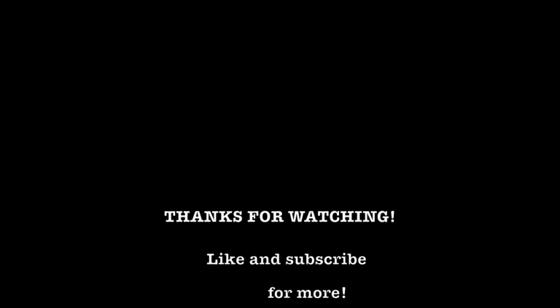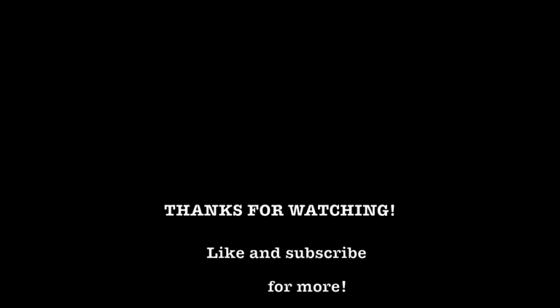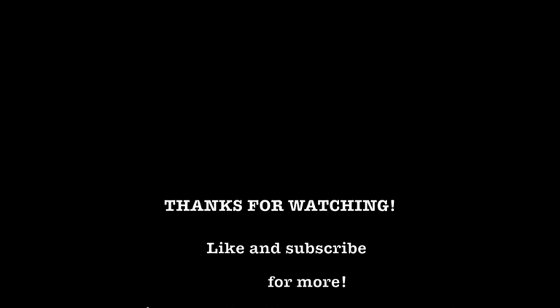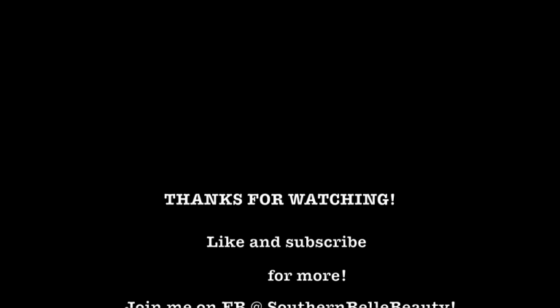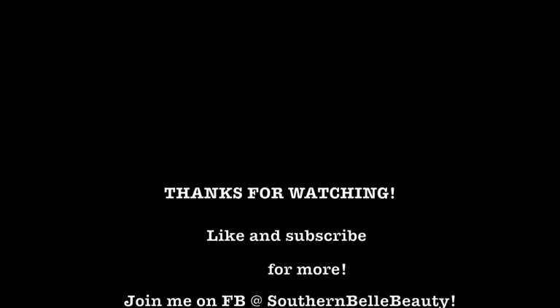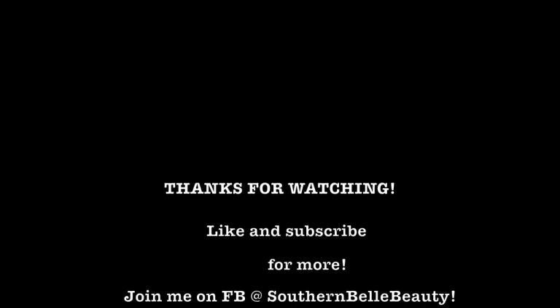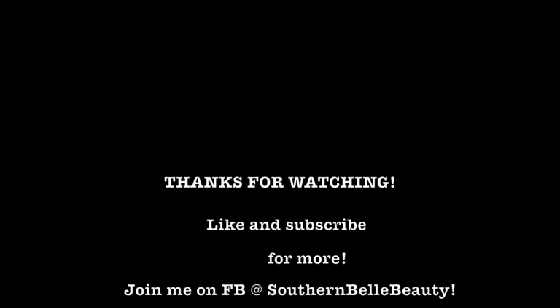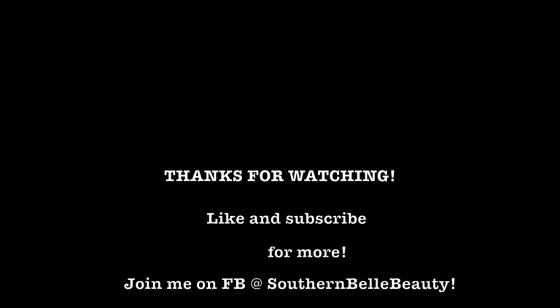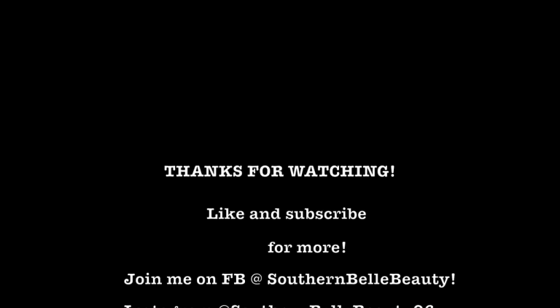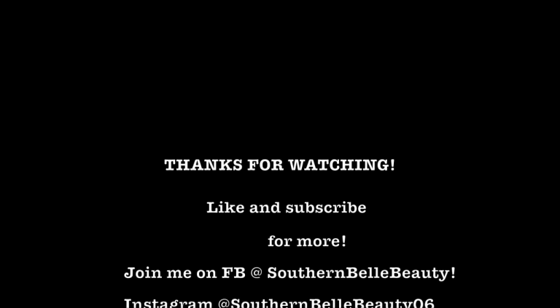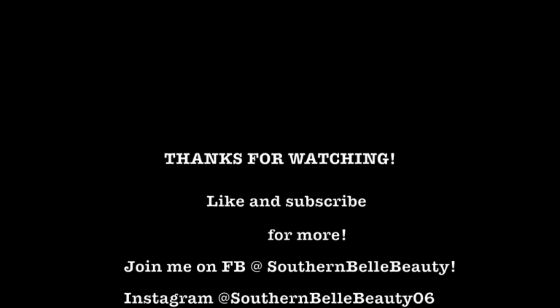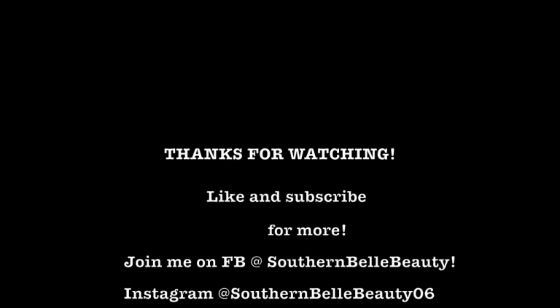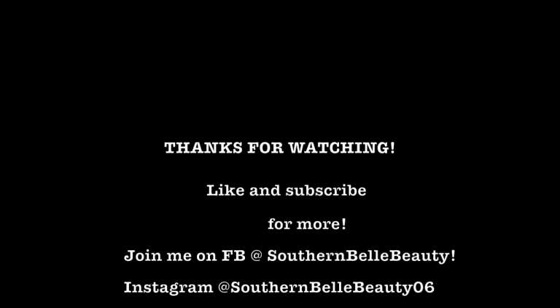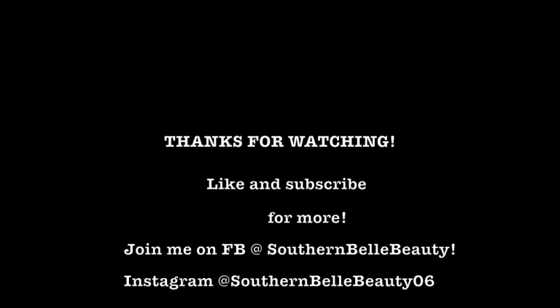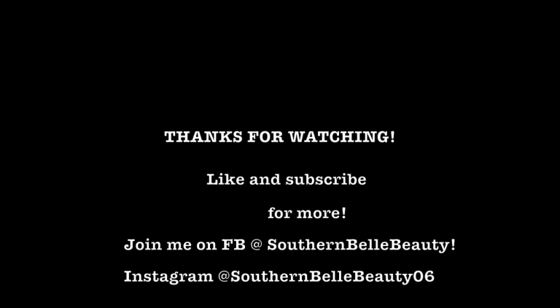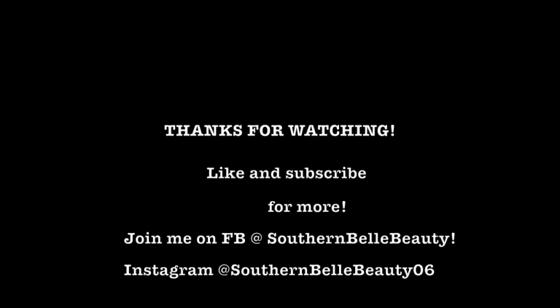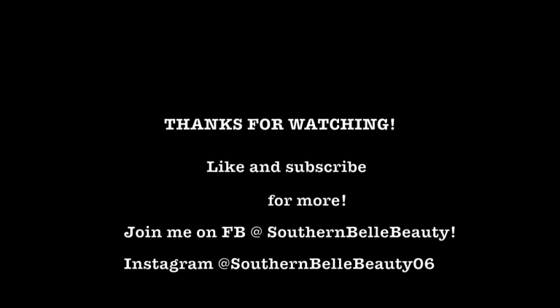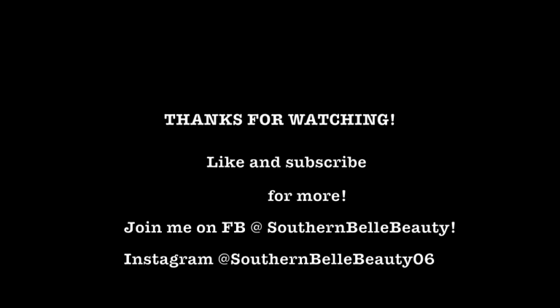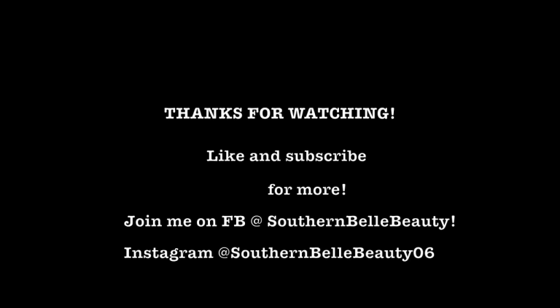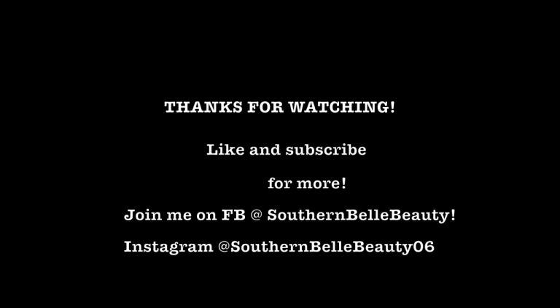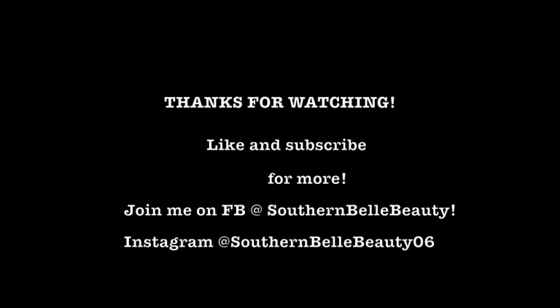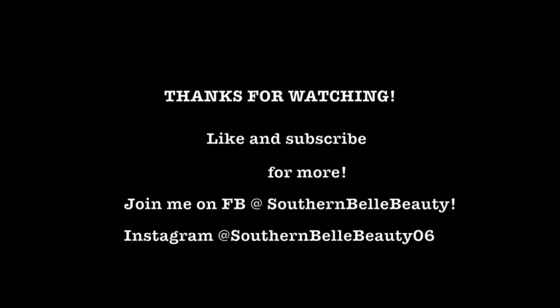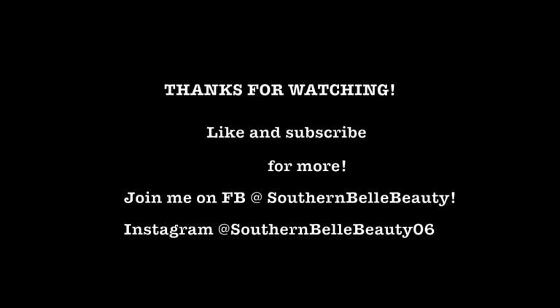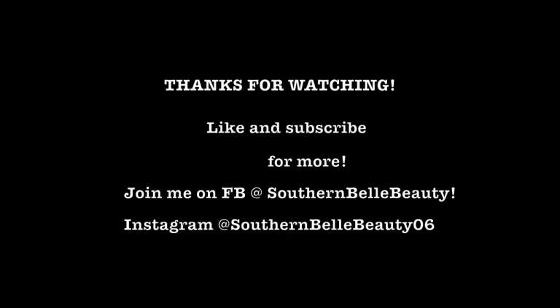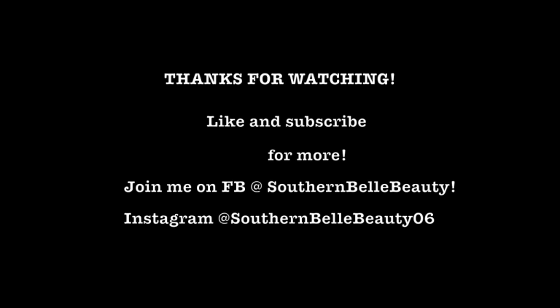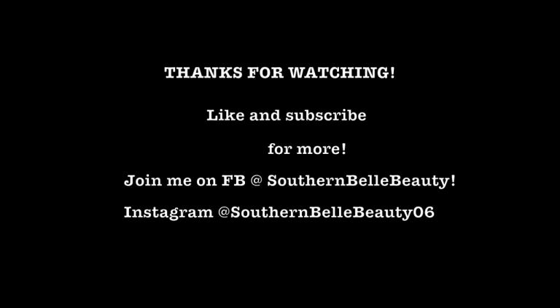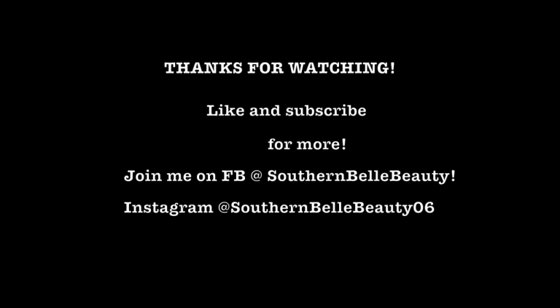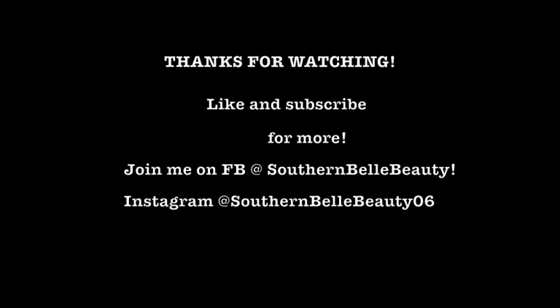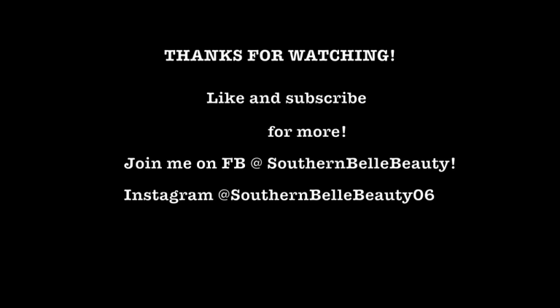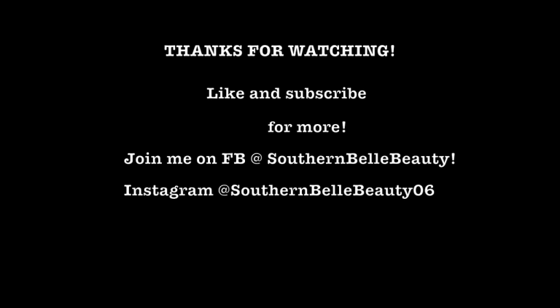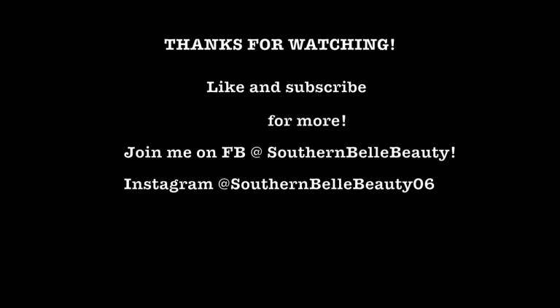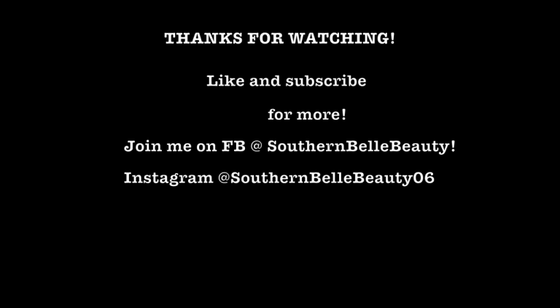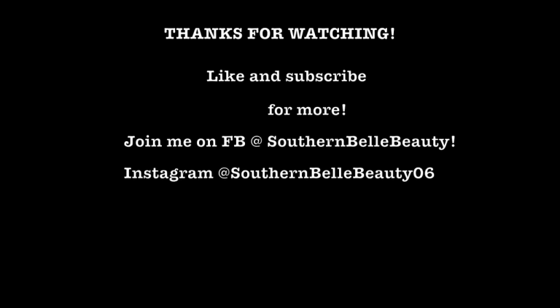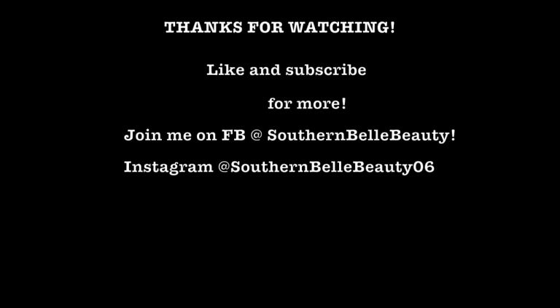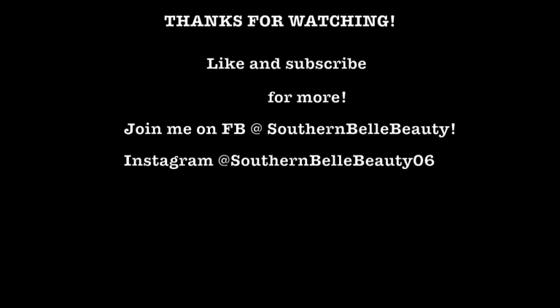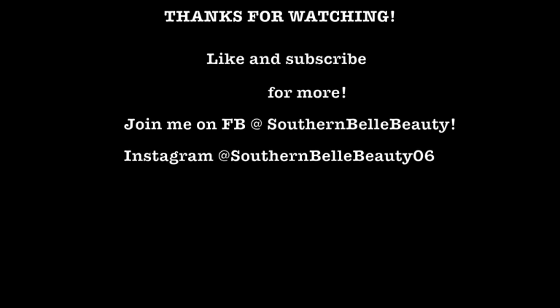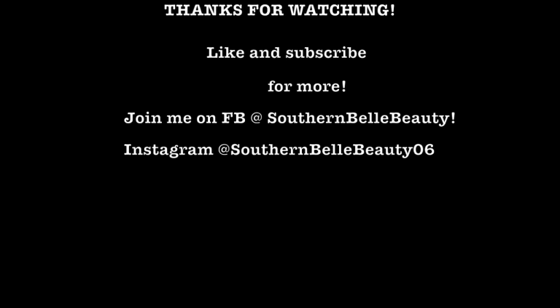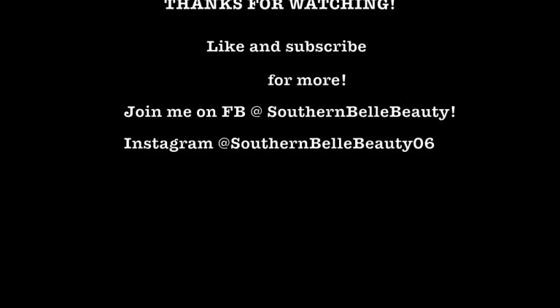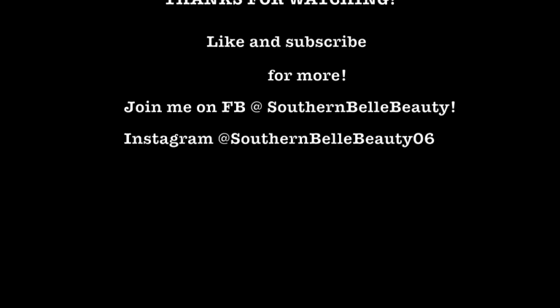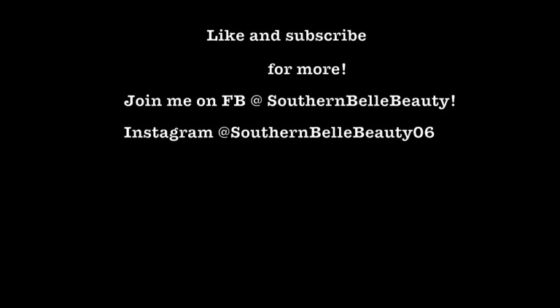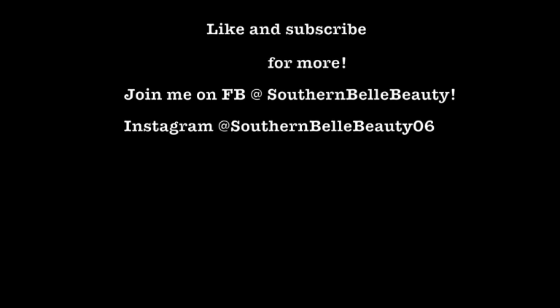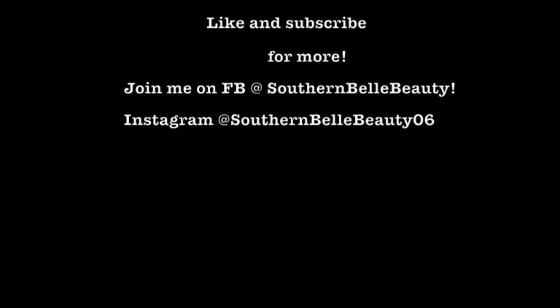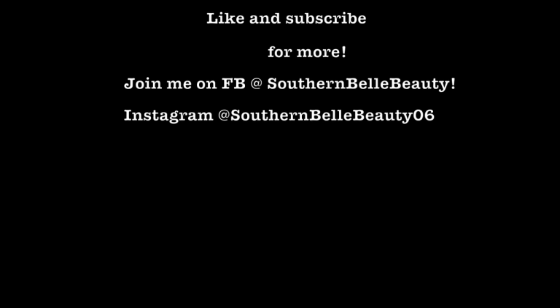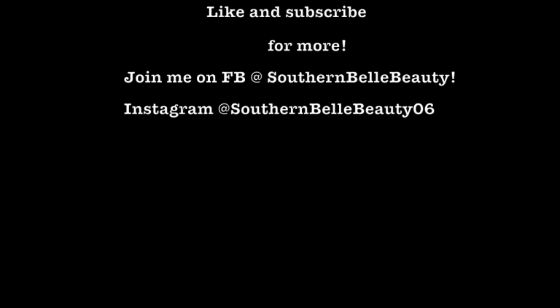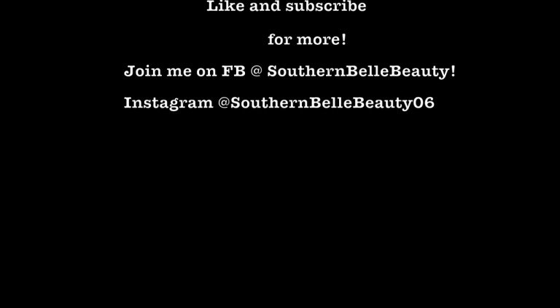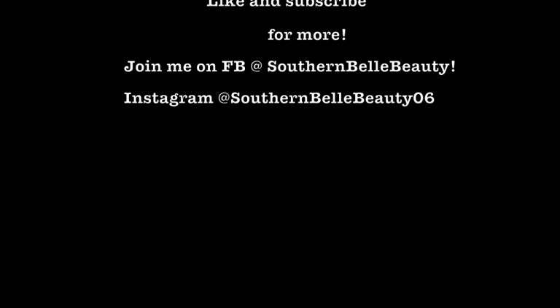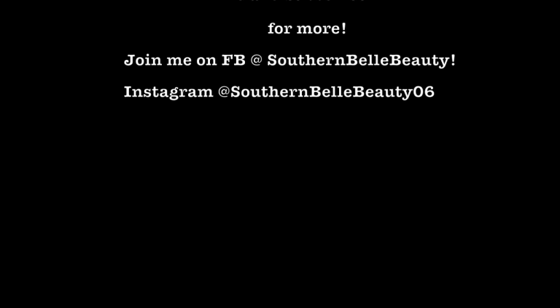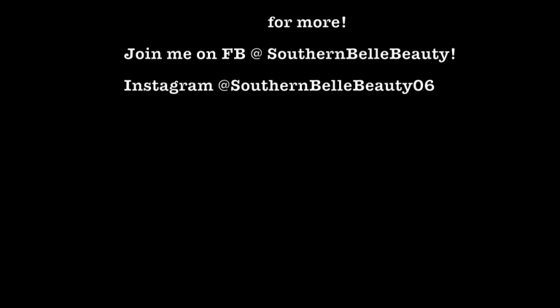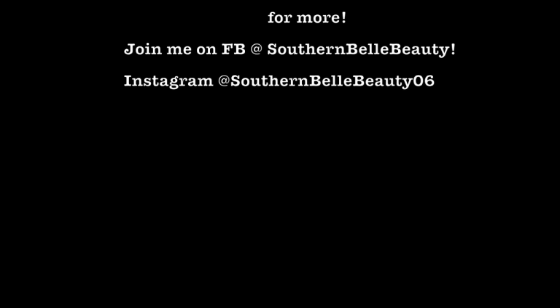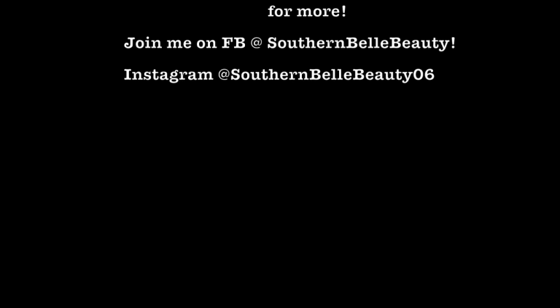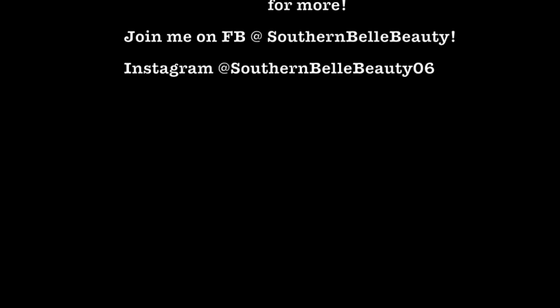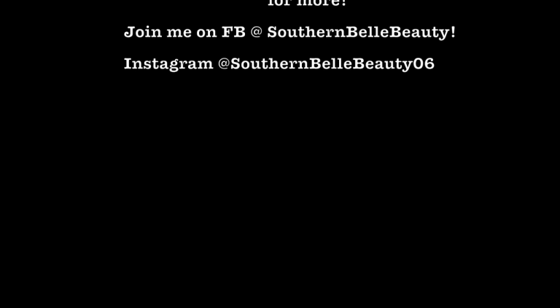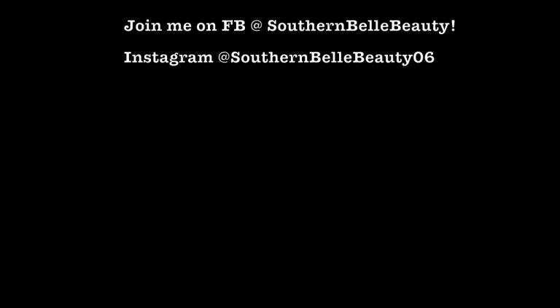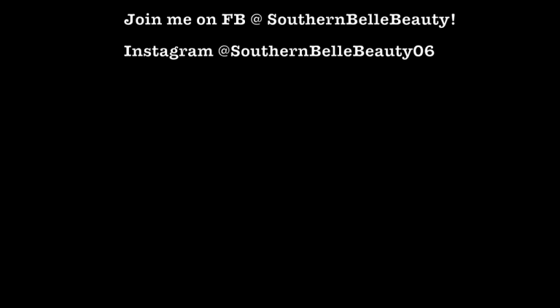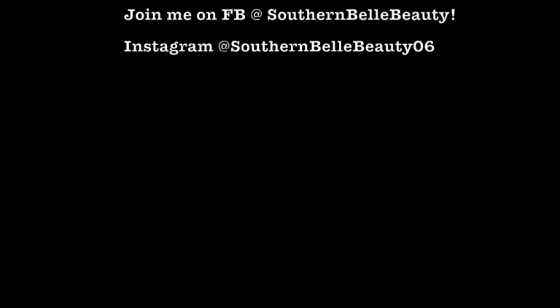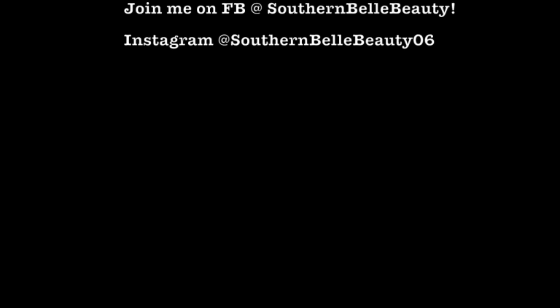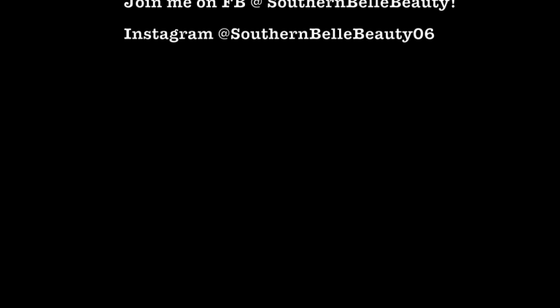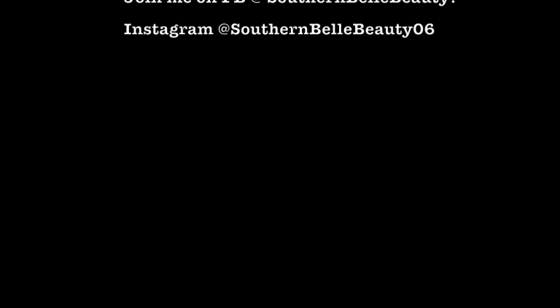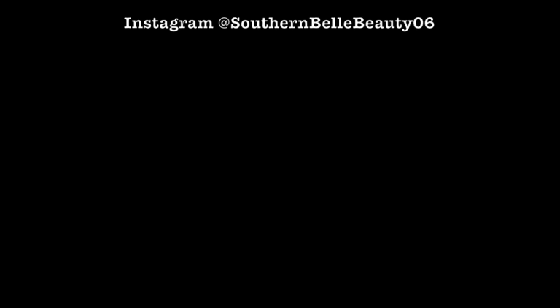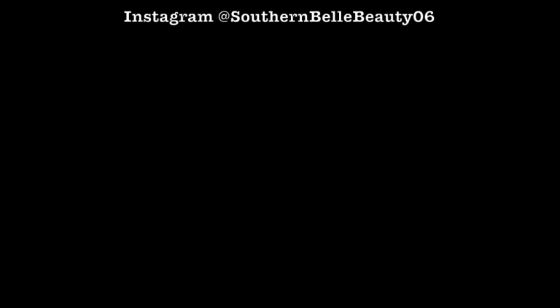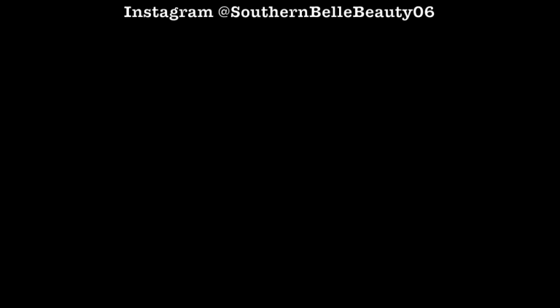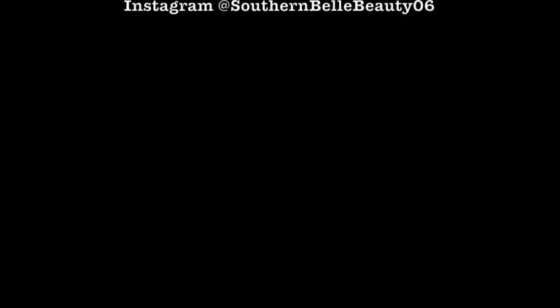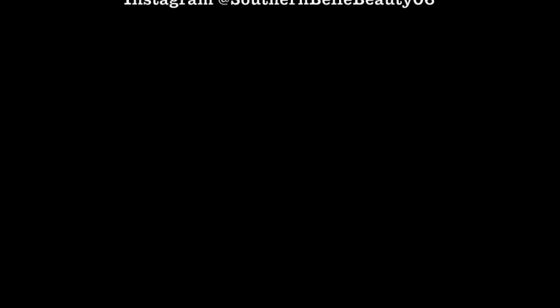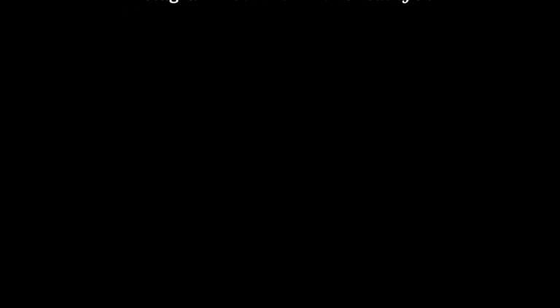Like and subscribe to the channel if you want more, and you can join me on Facebook at southernbellbeauty and on Instagram at southernbellbeauty06.